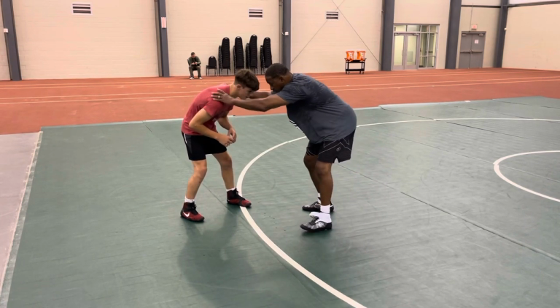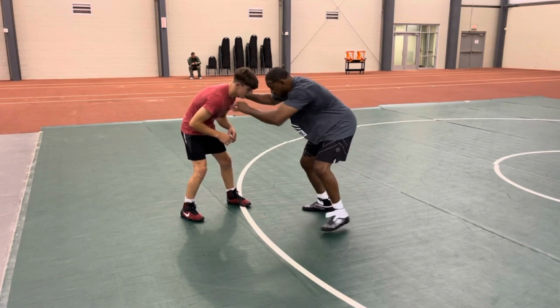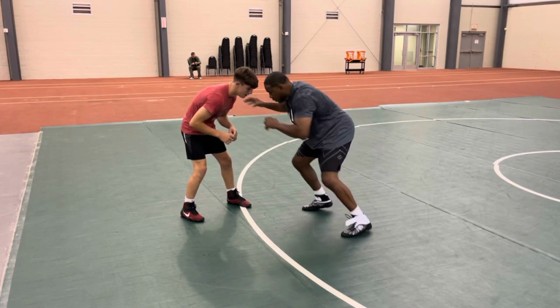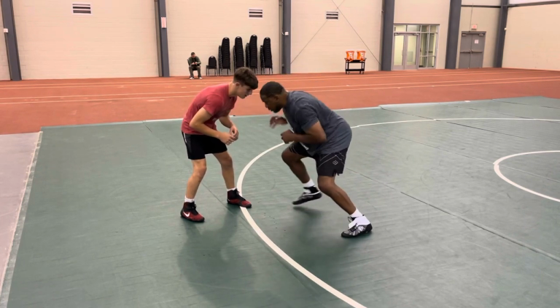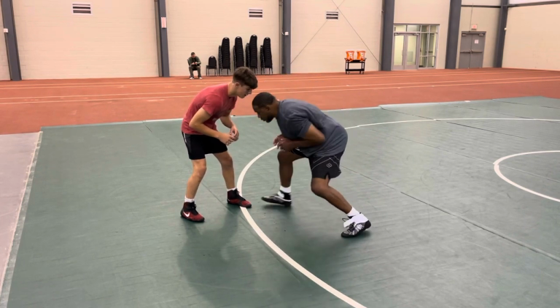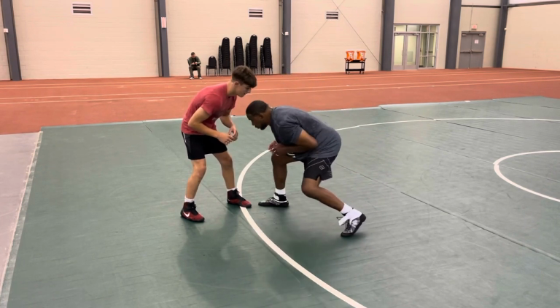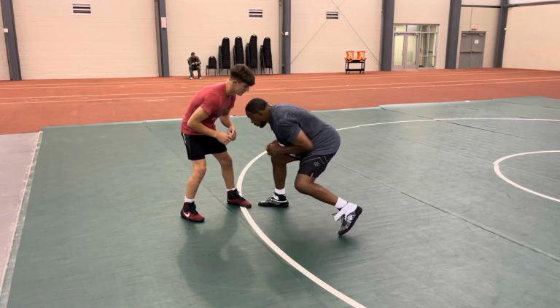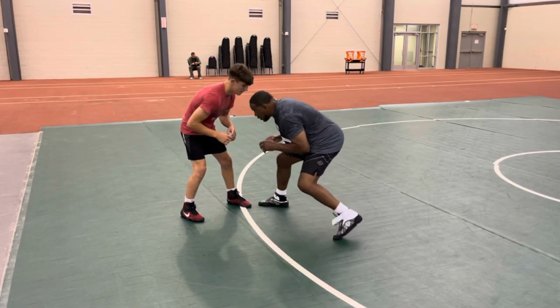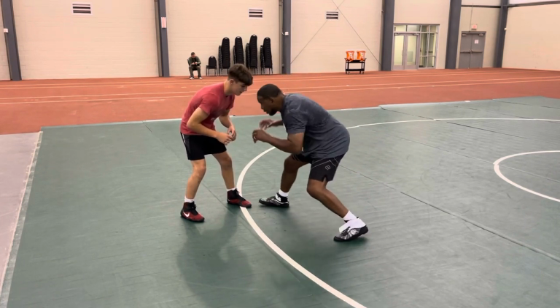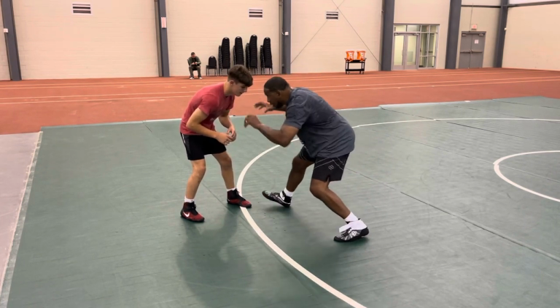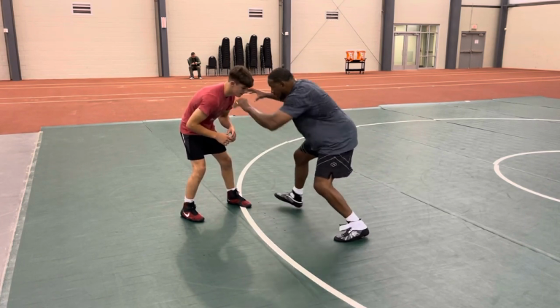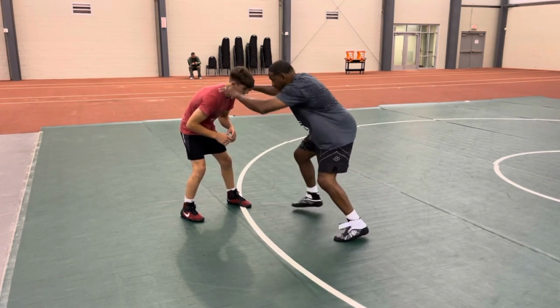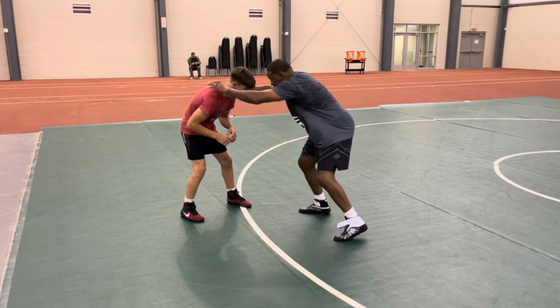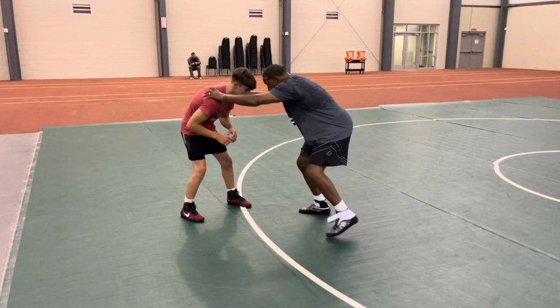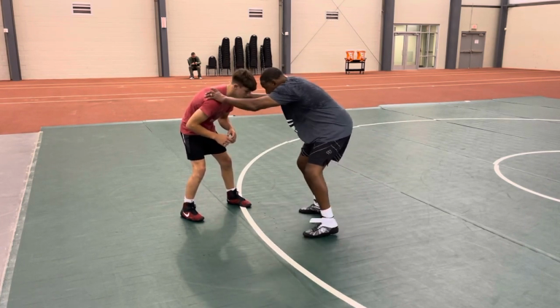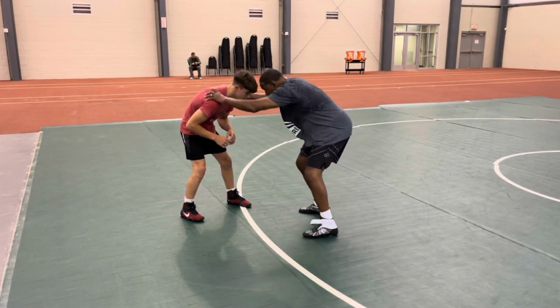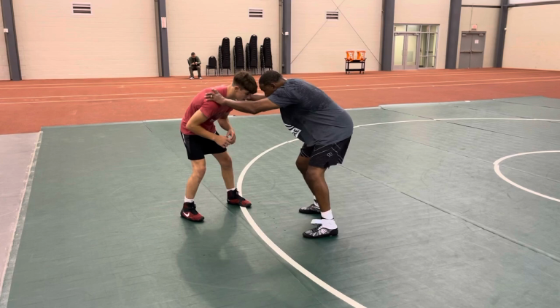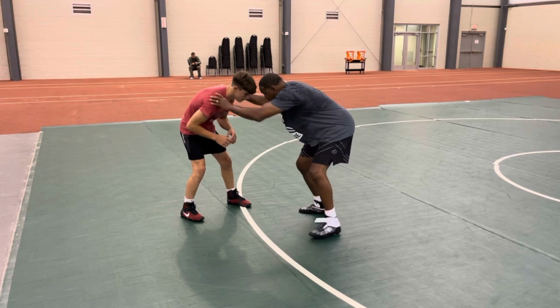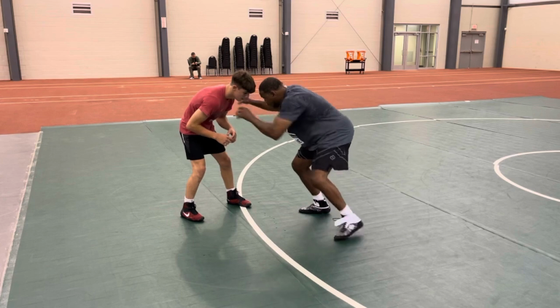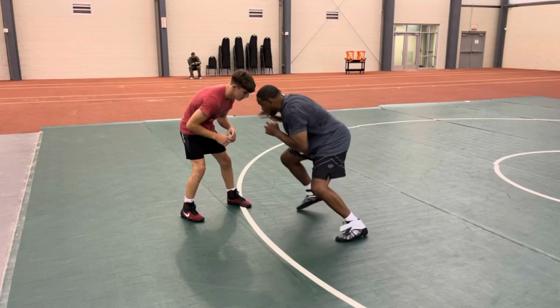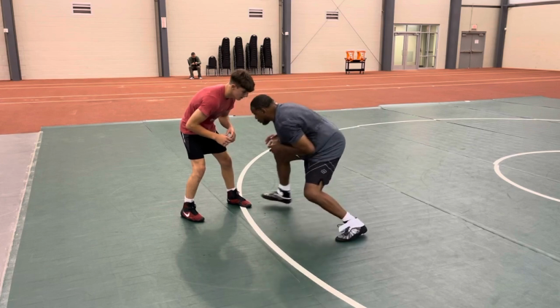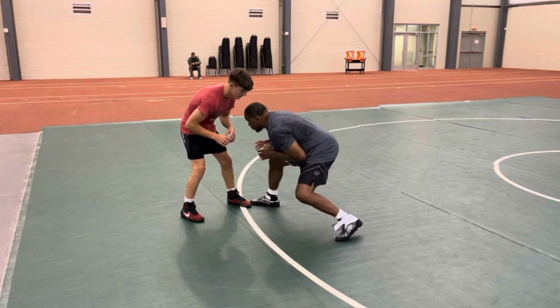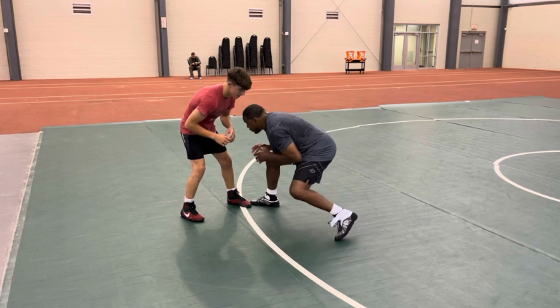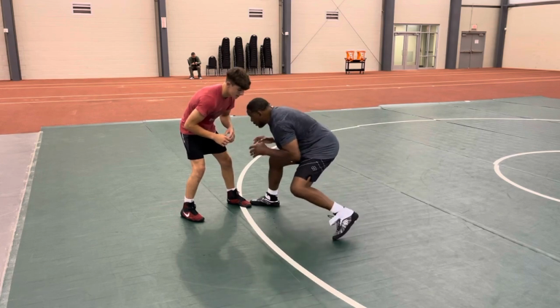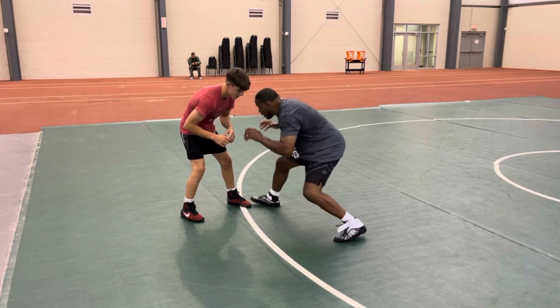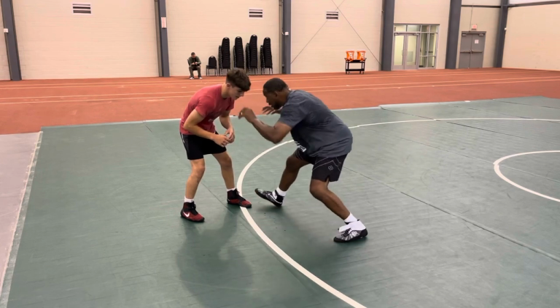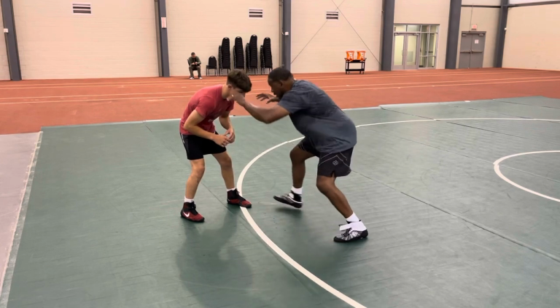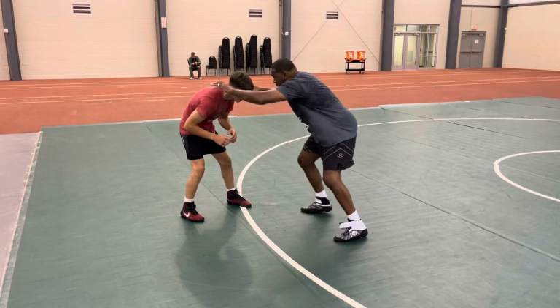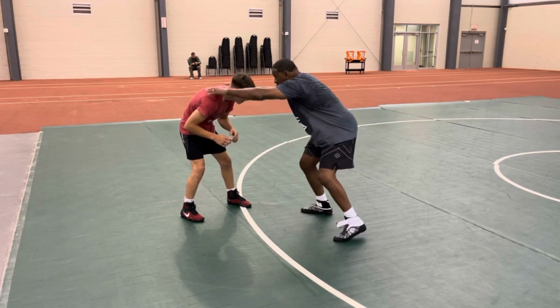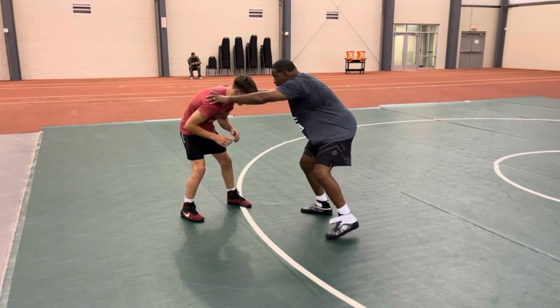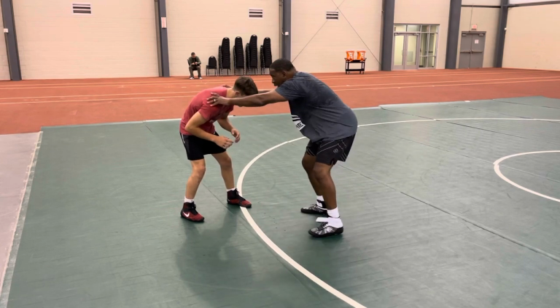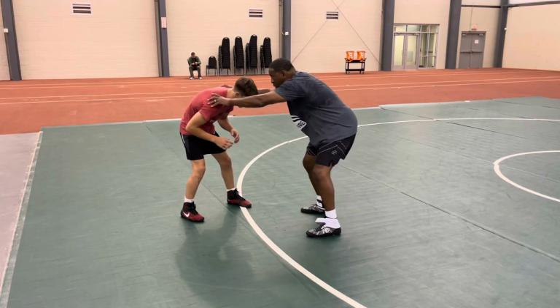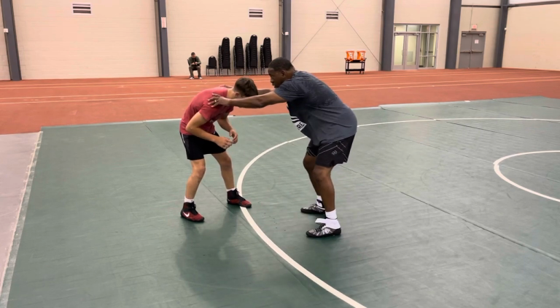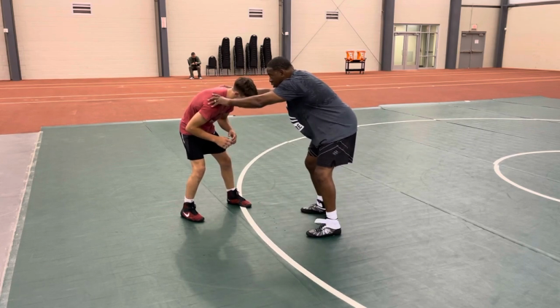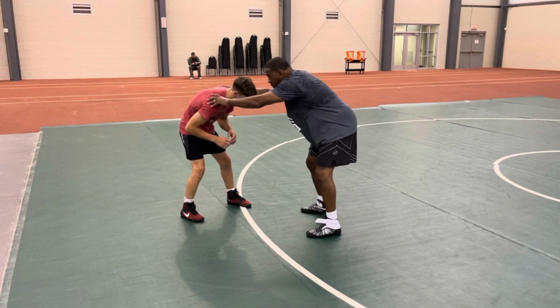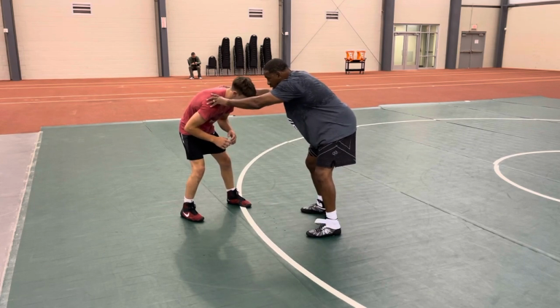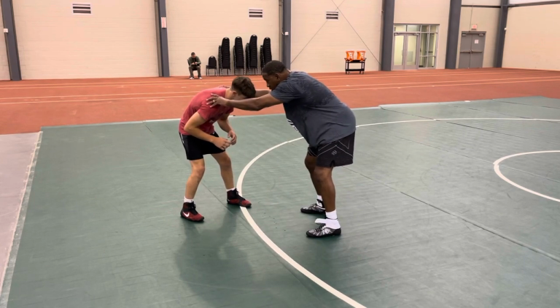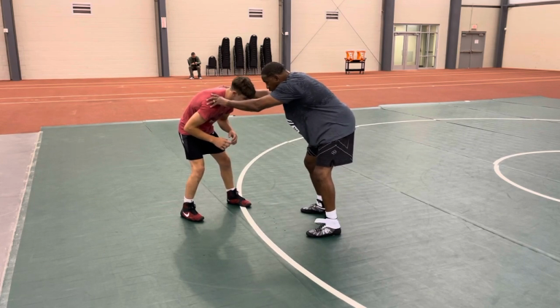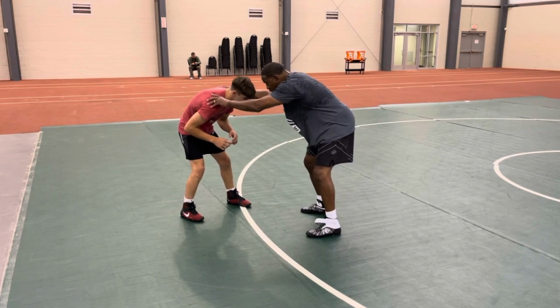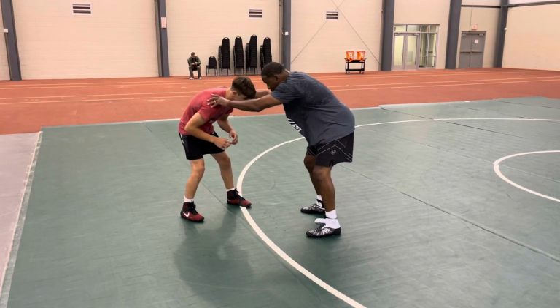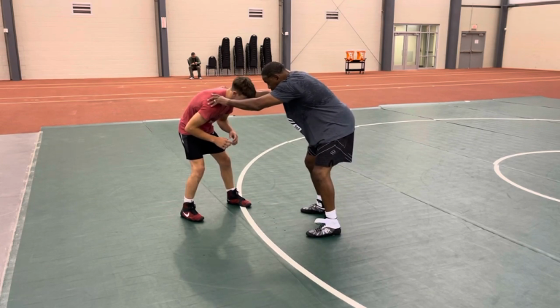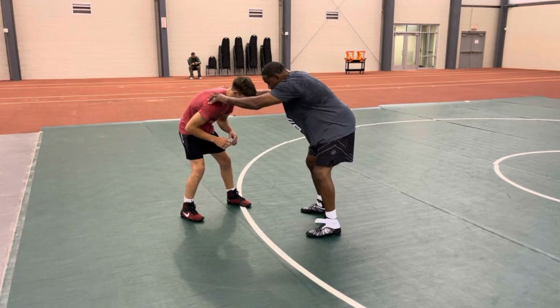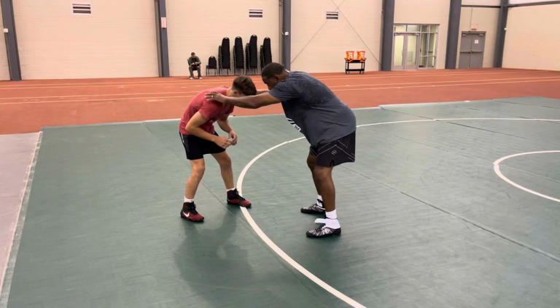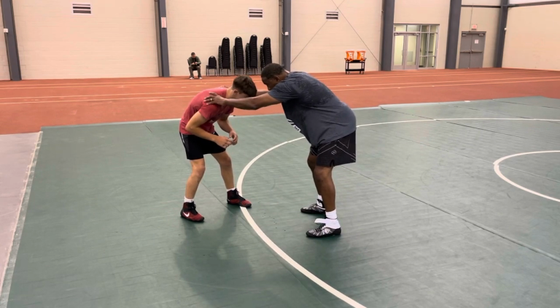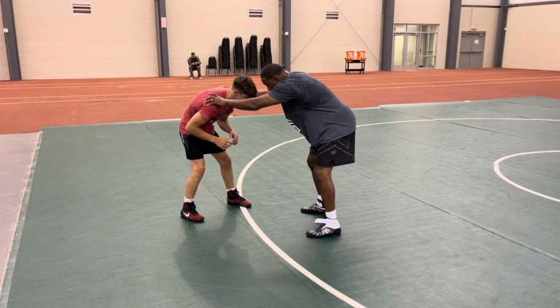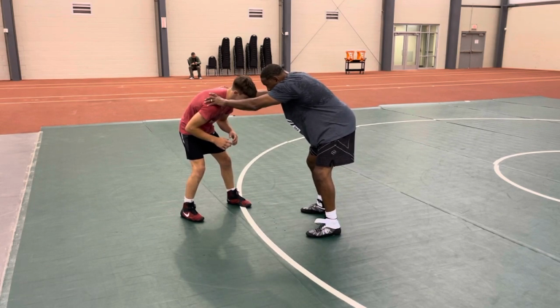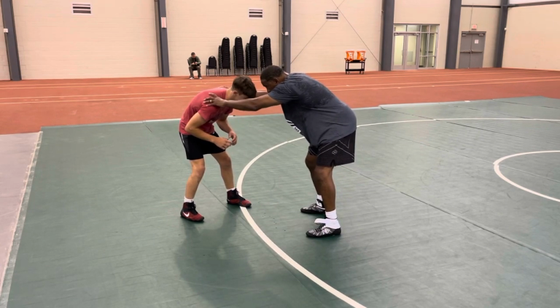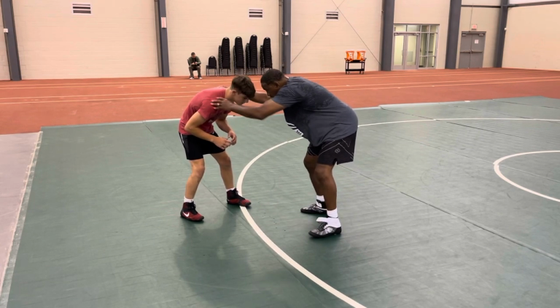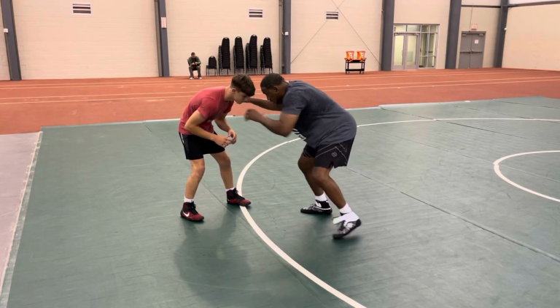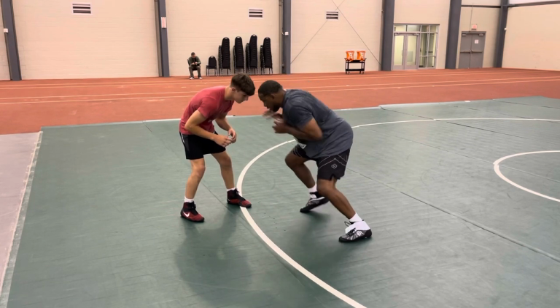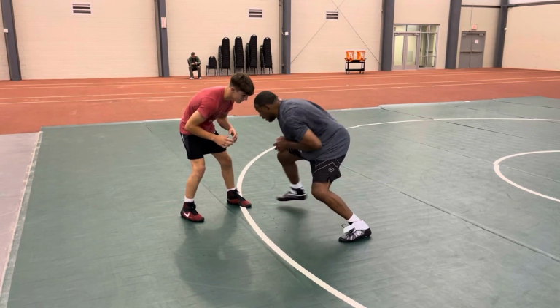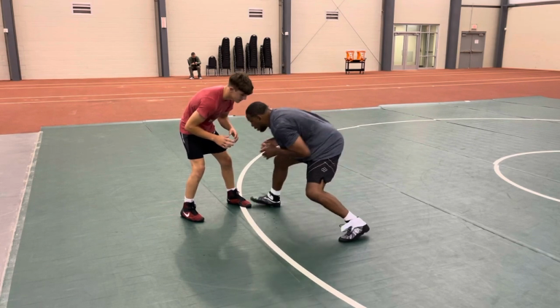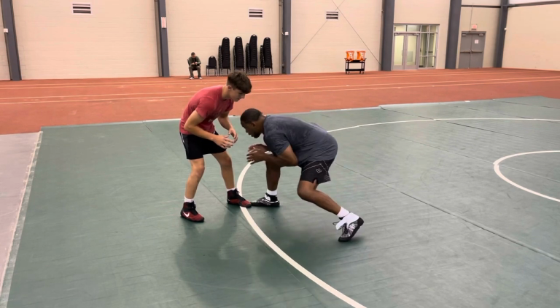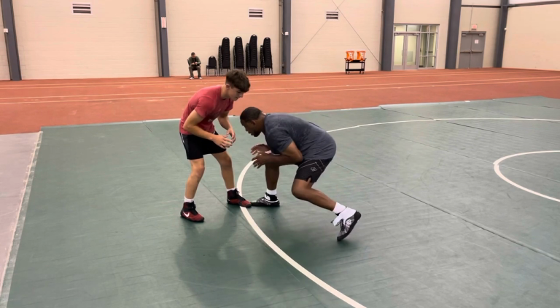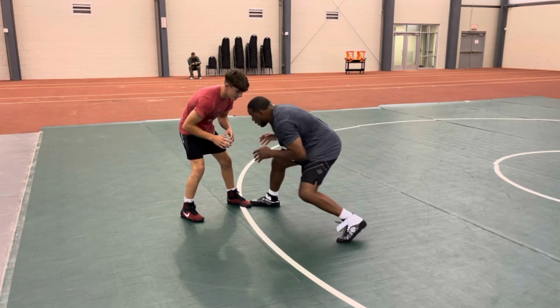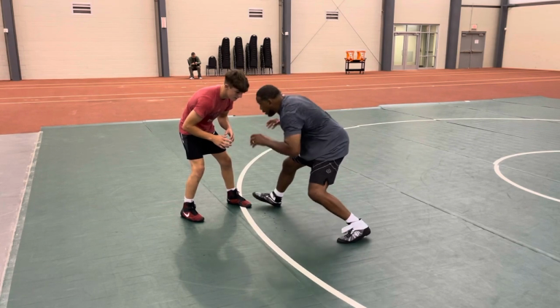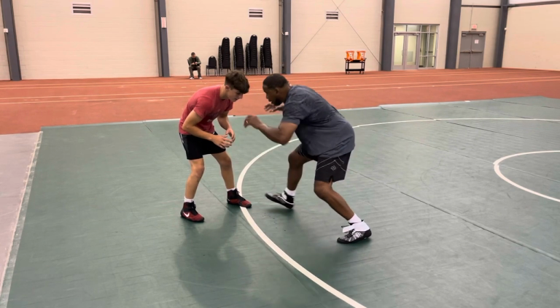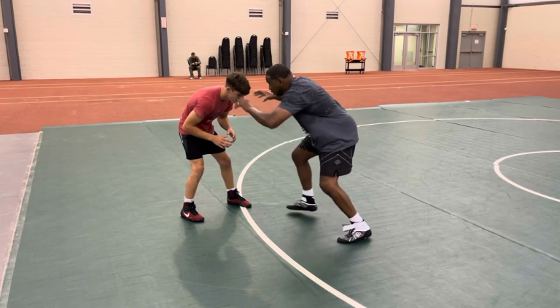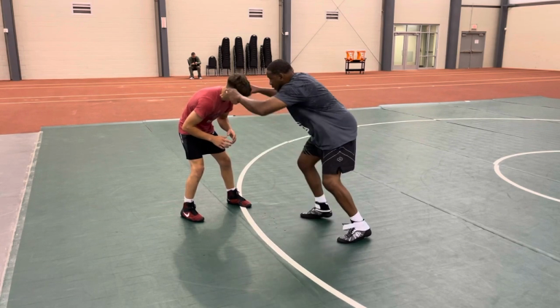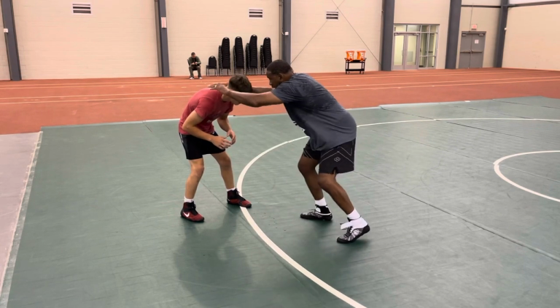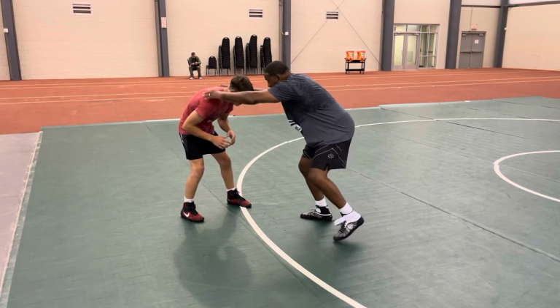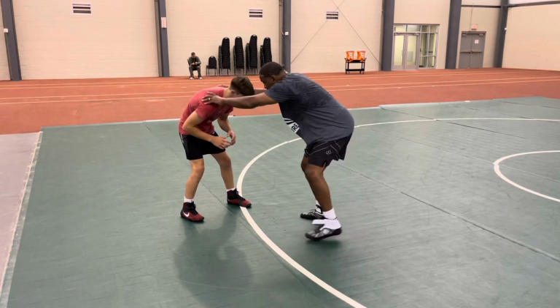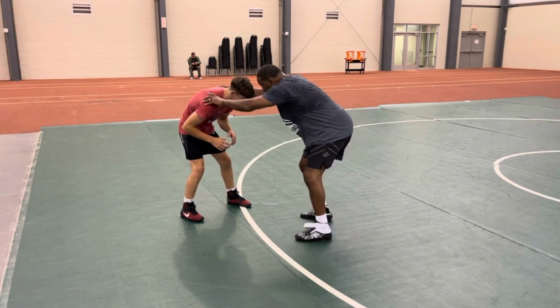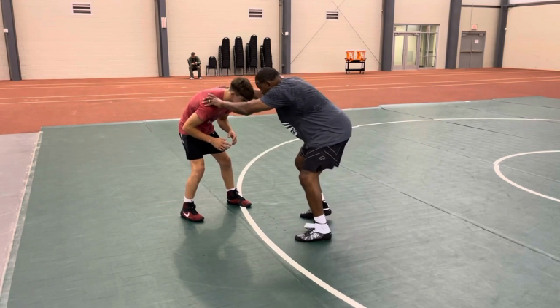One, two. One, two. Elbows to my hips, taking my shot.